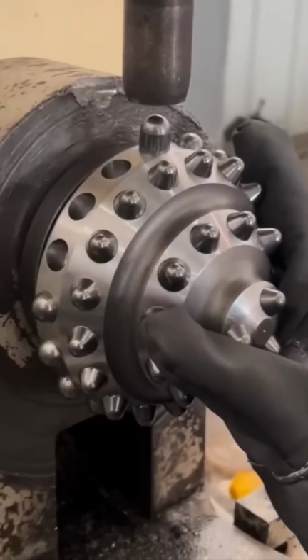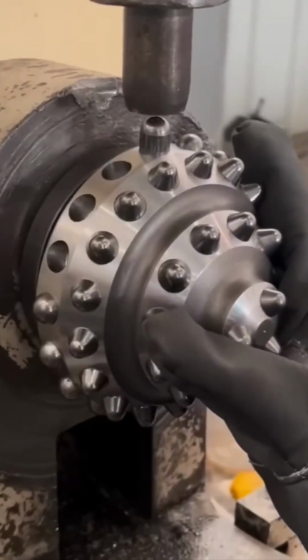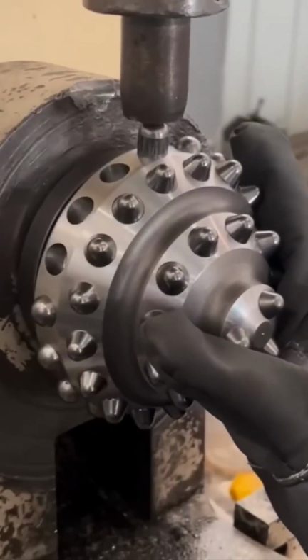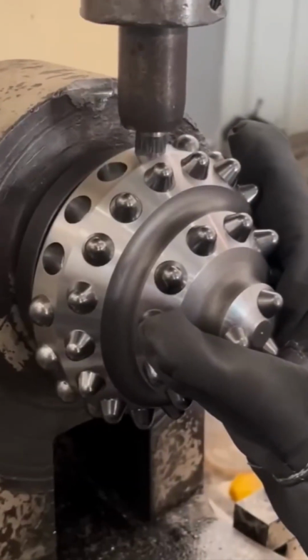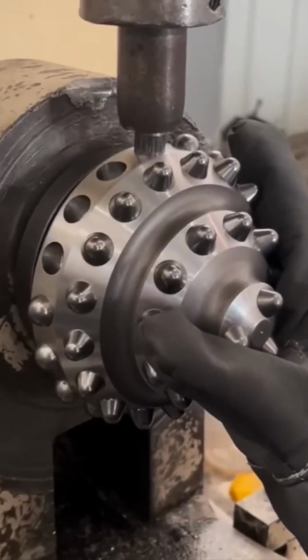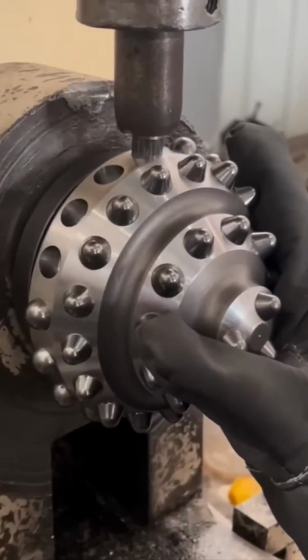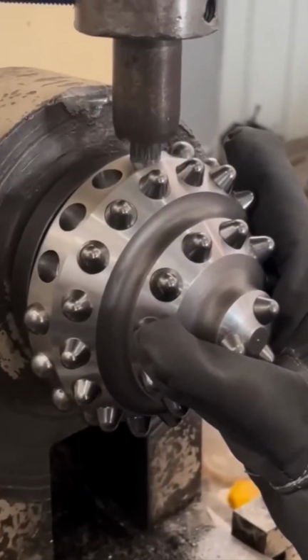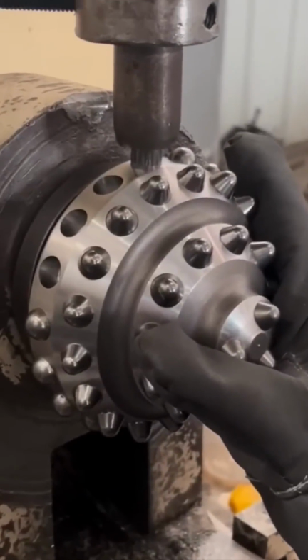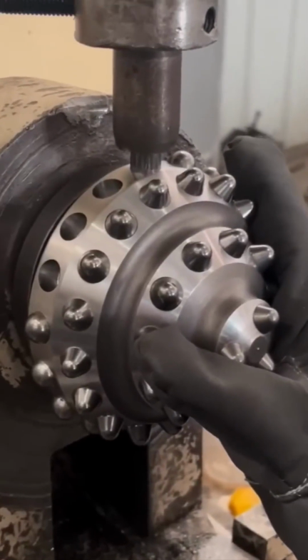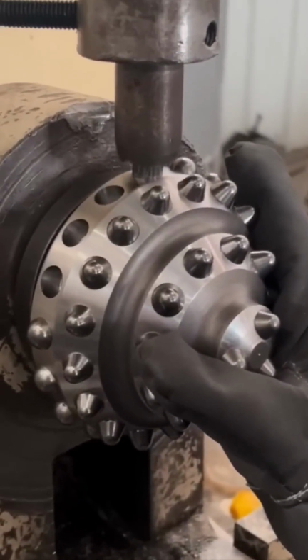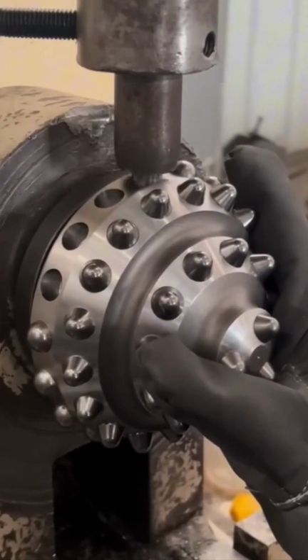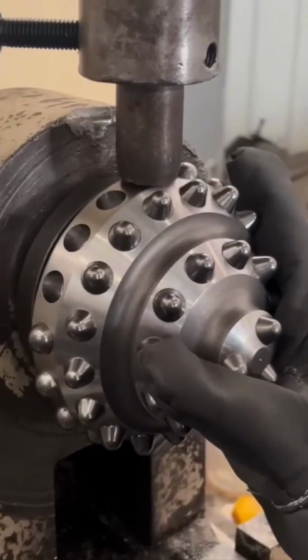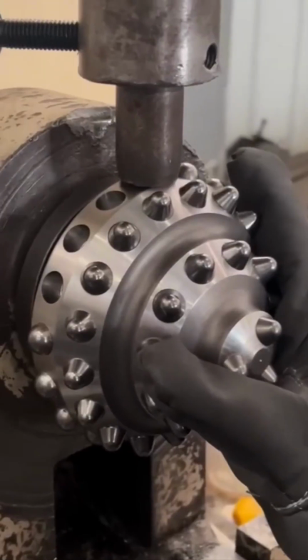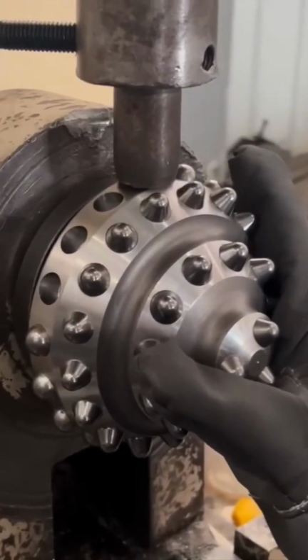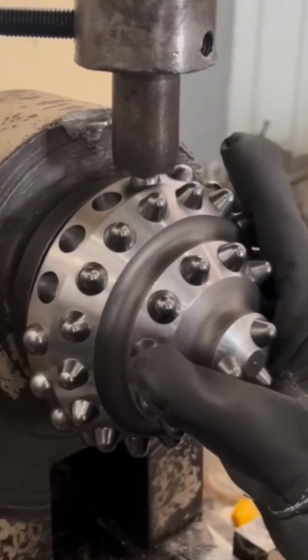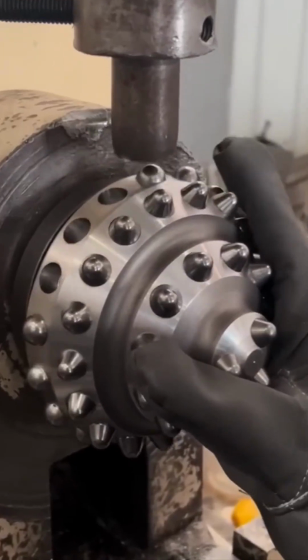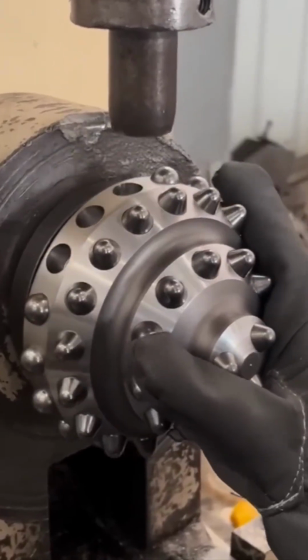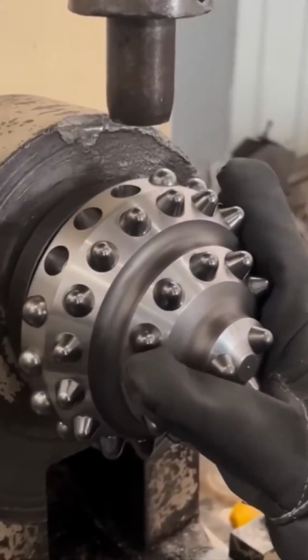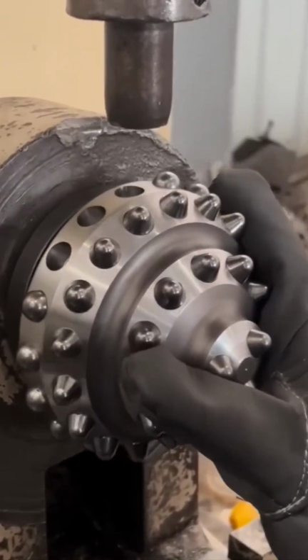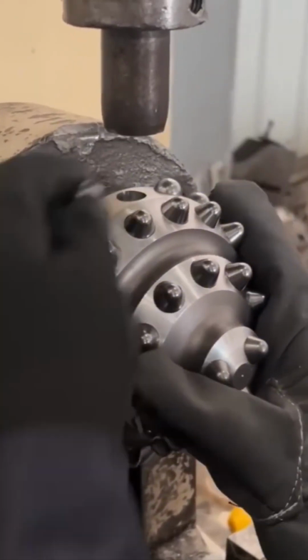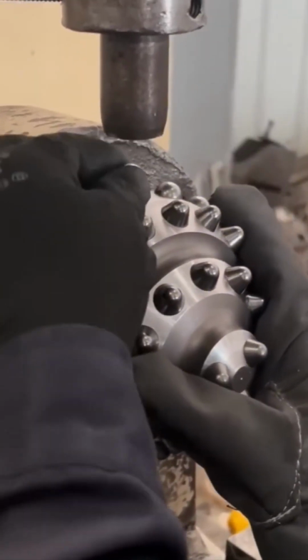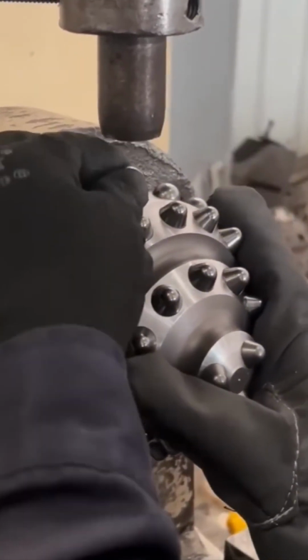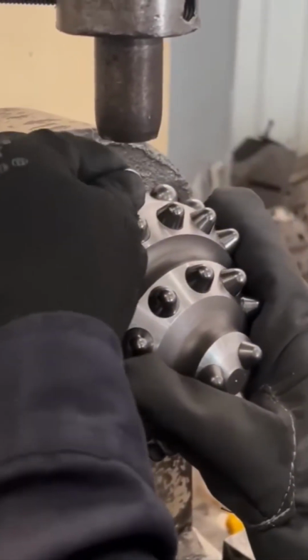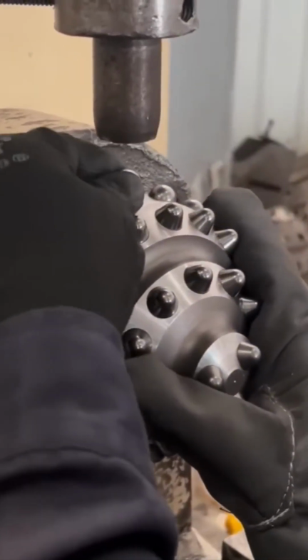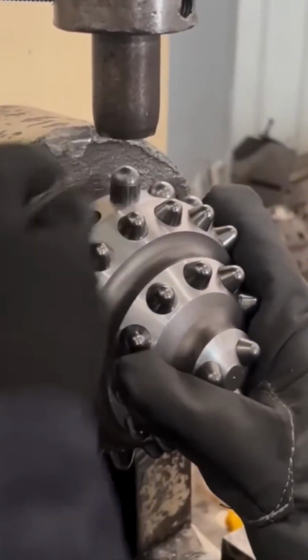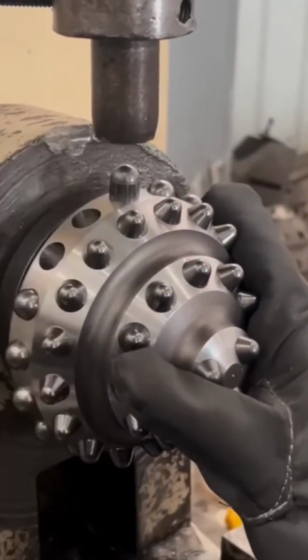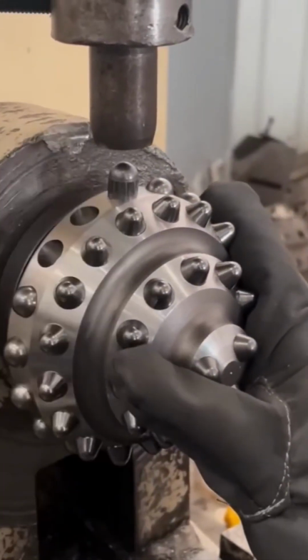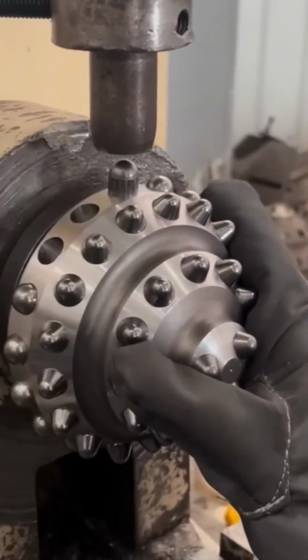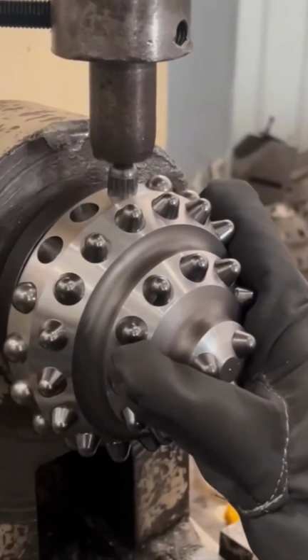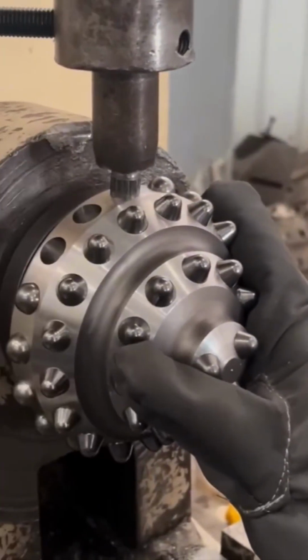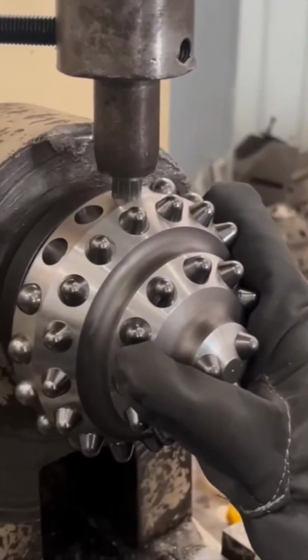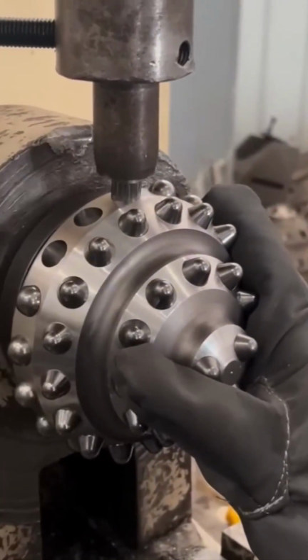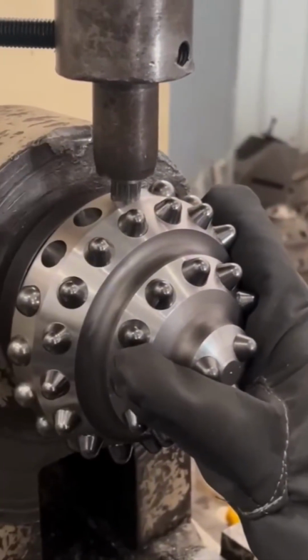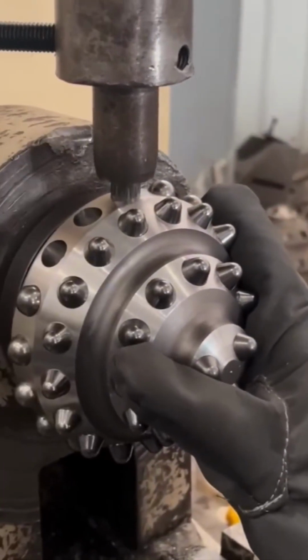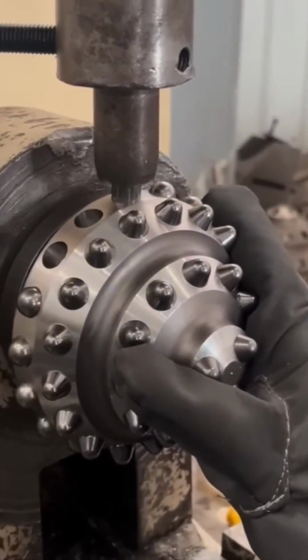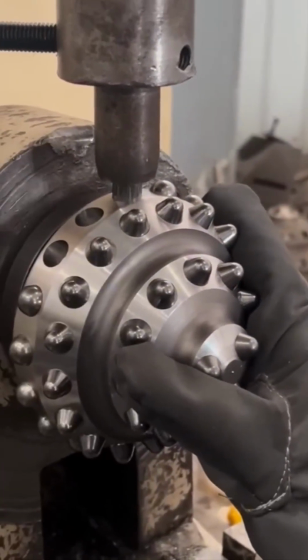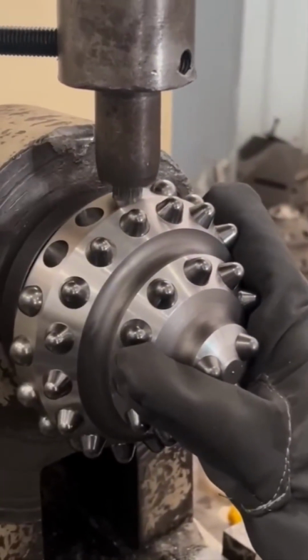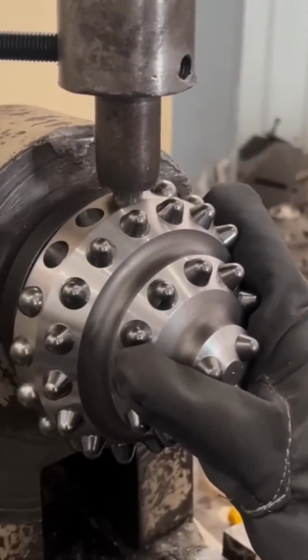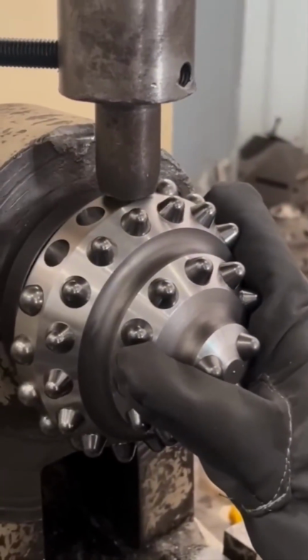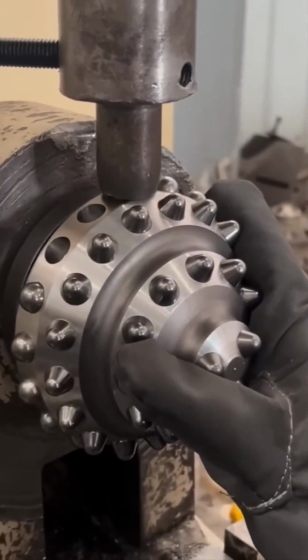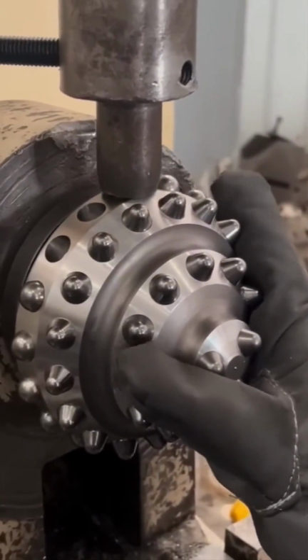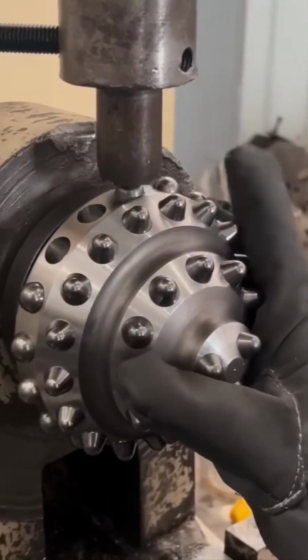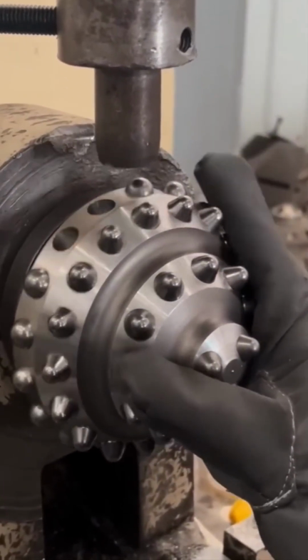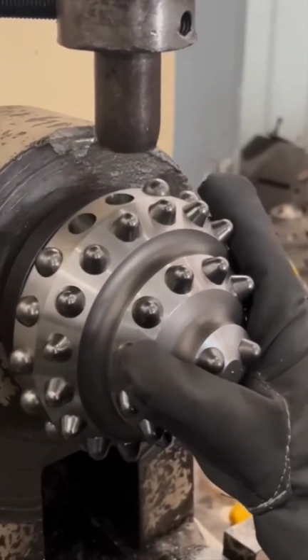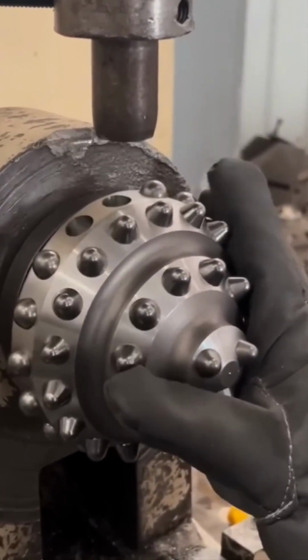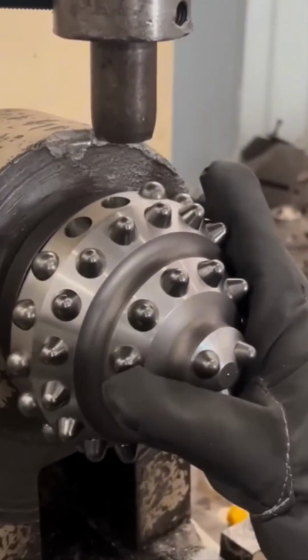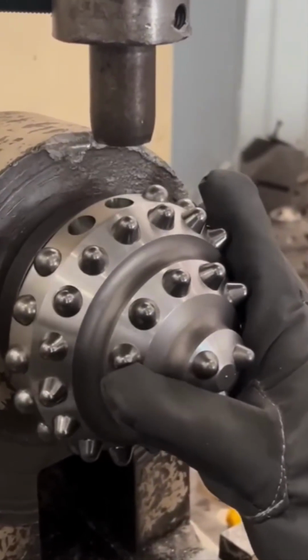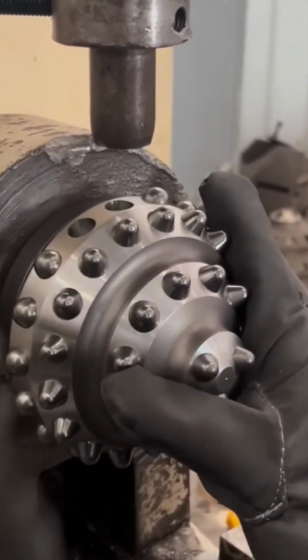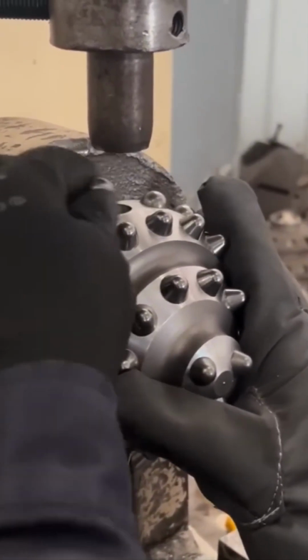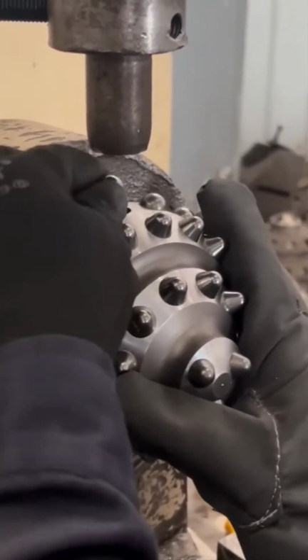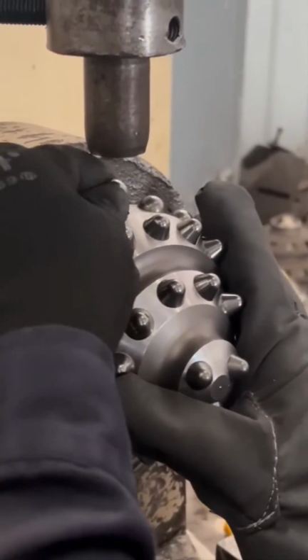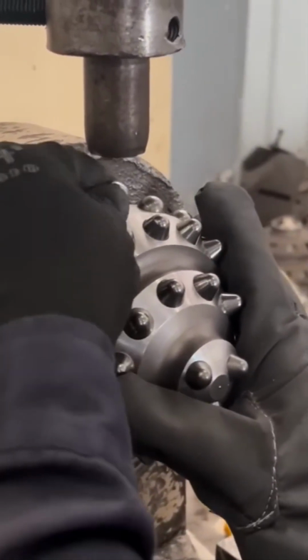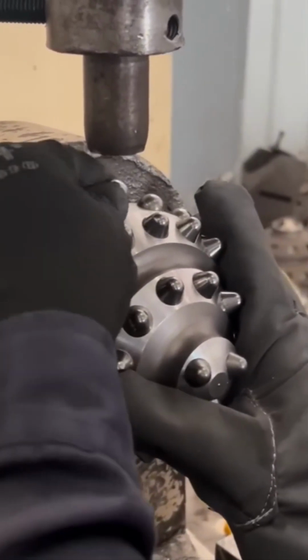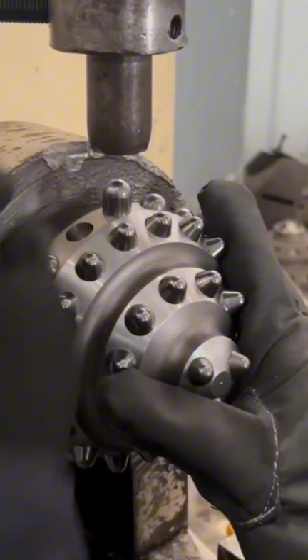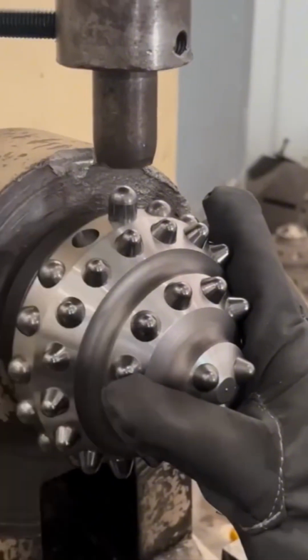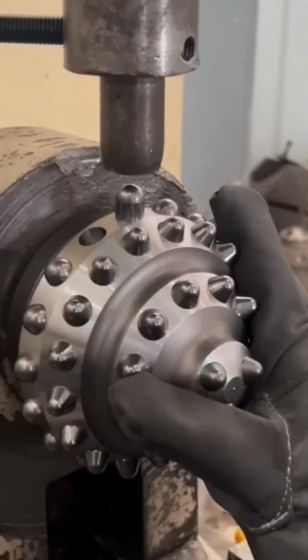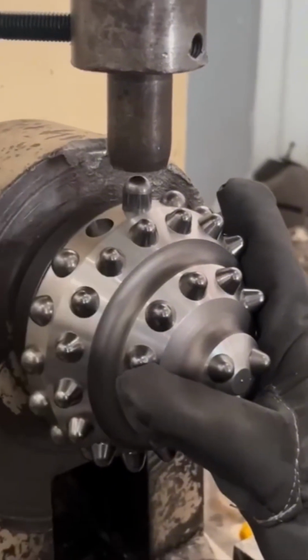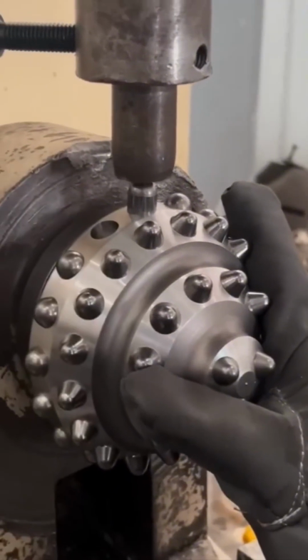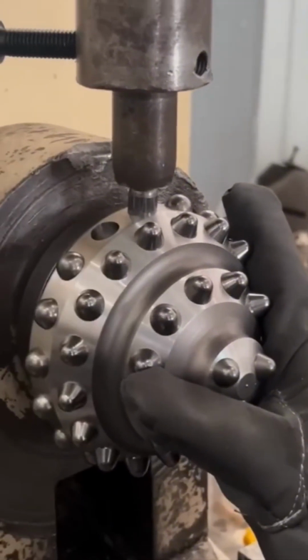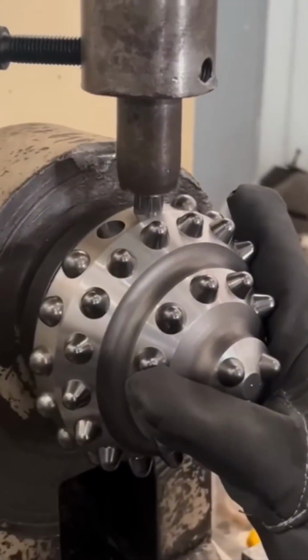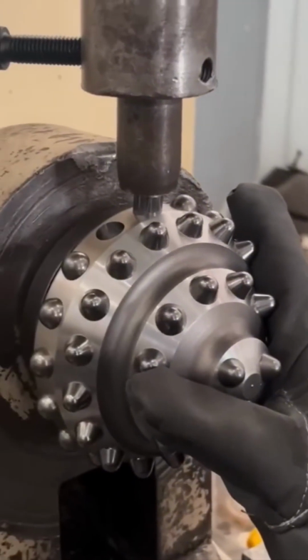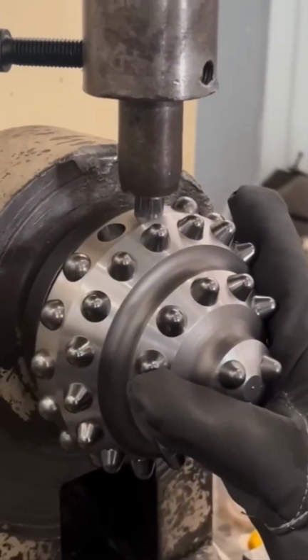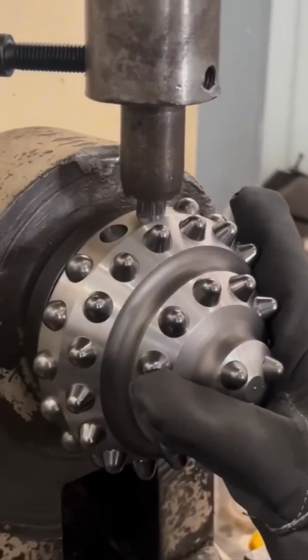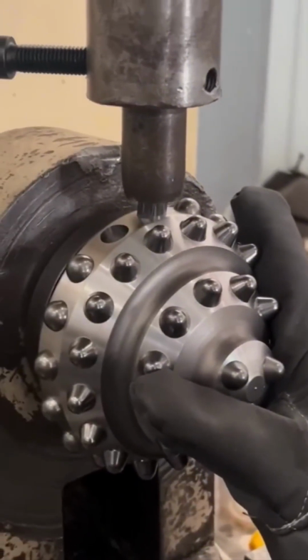Here's the birth of a tricone drill bit — a true titan of underground engineering. This beast chews through rock like it's breakfast cereal.